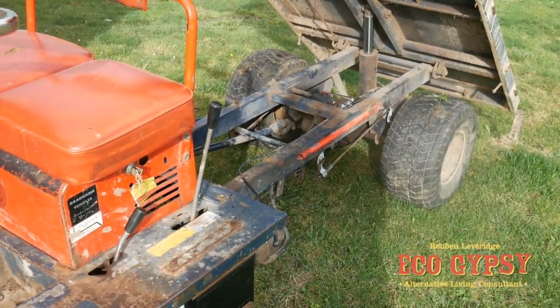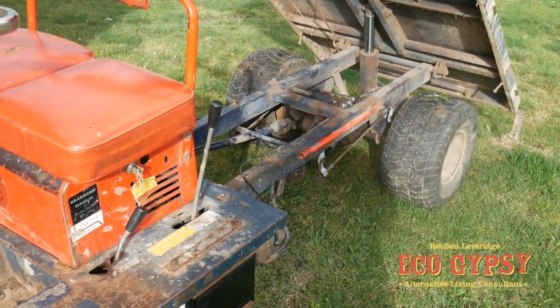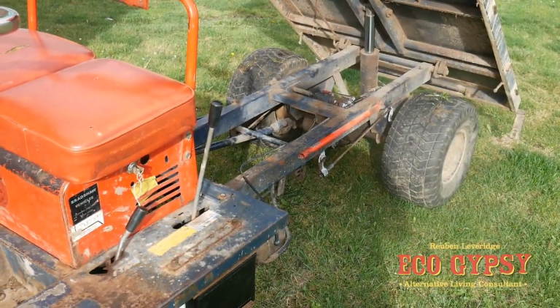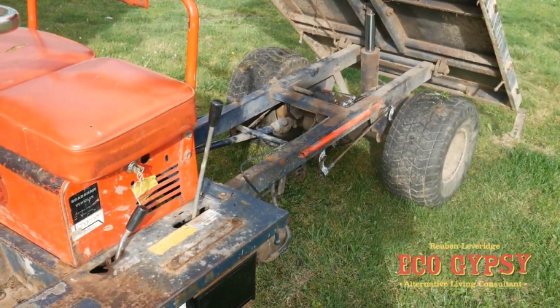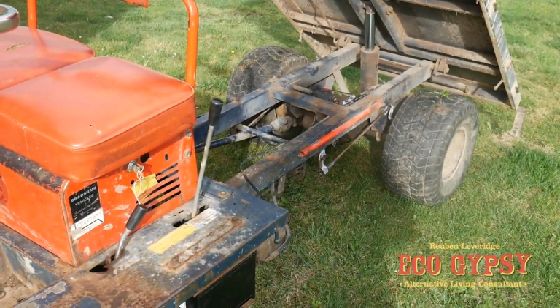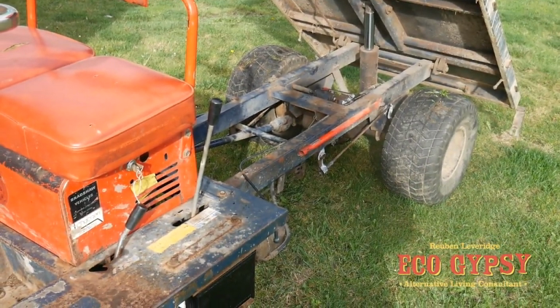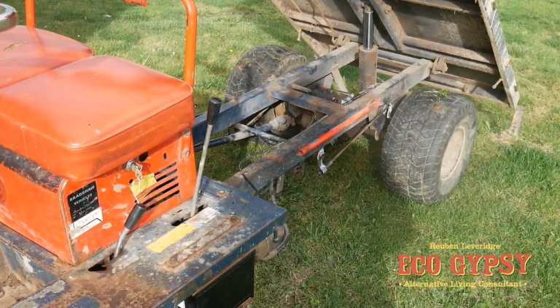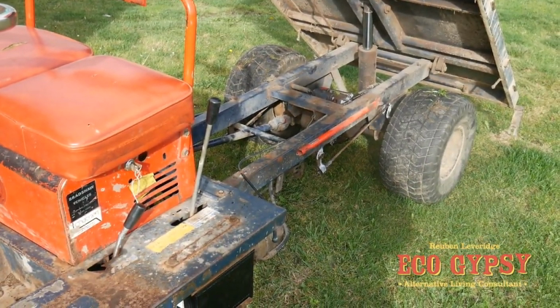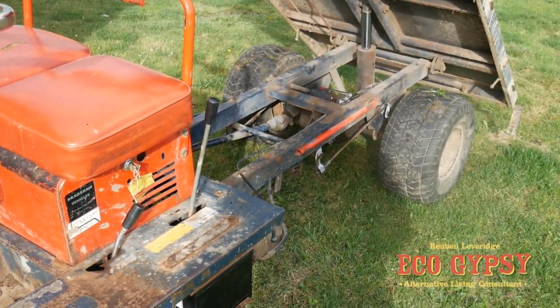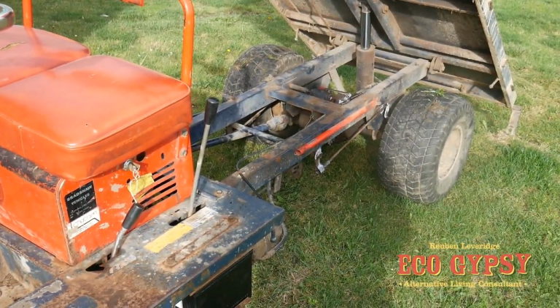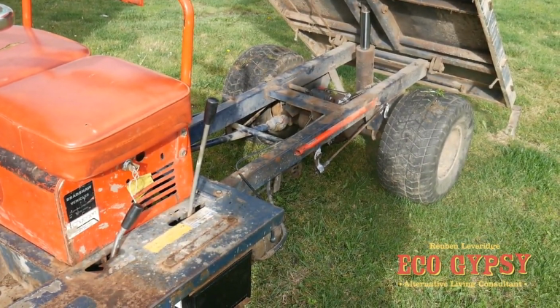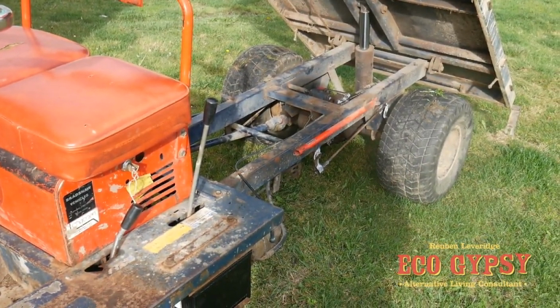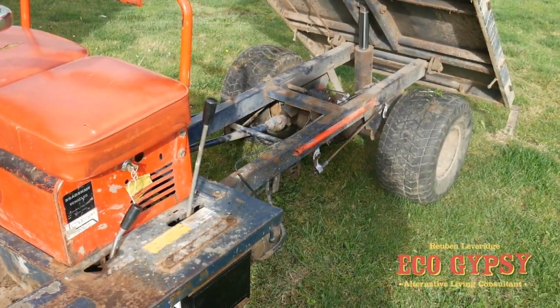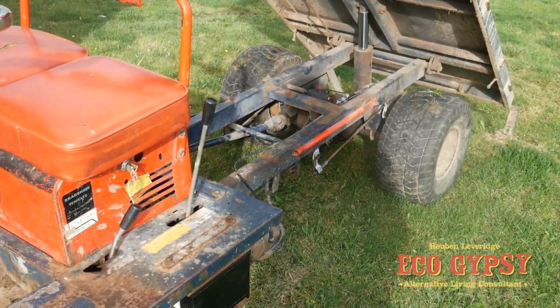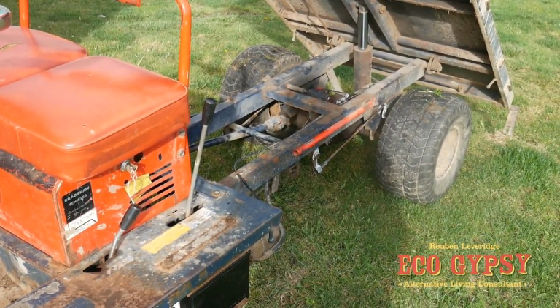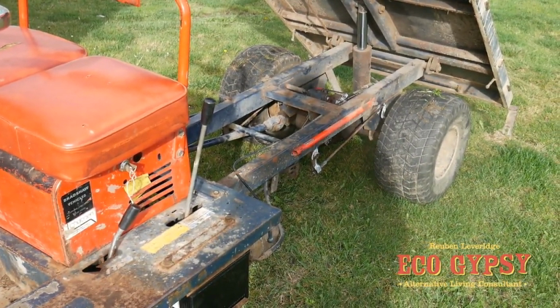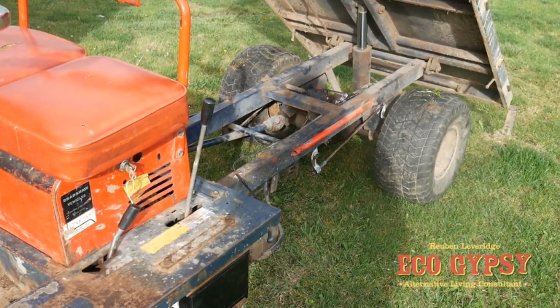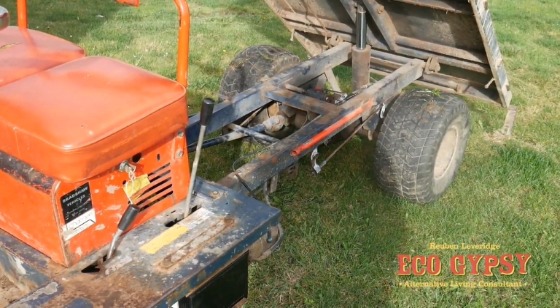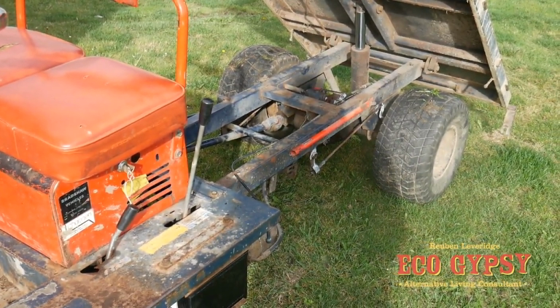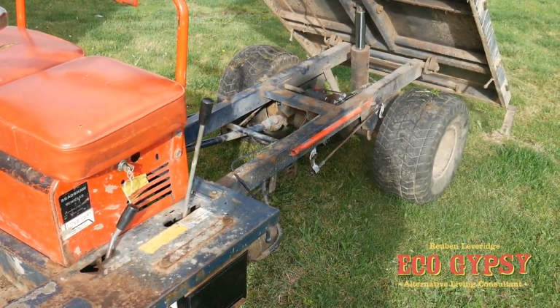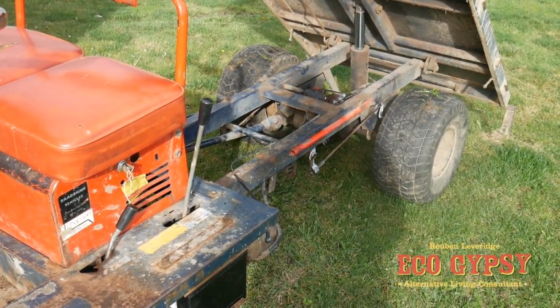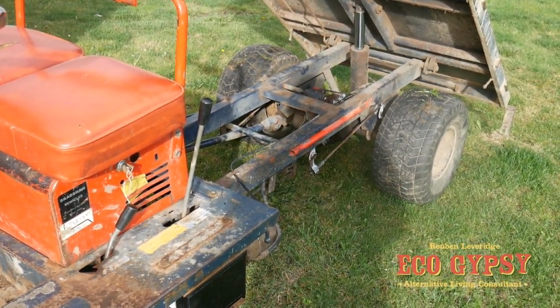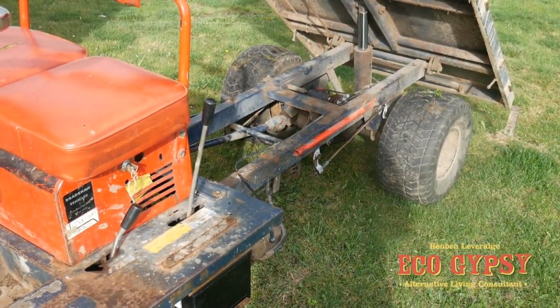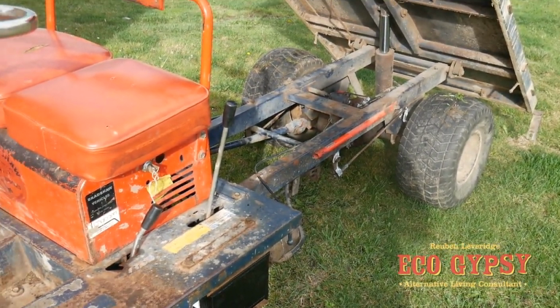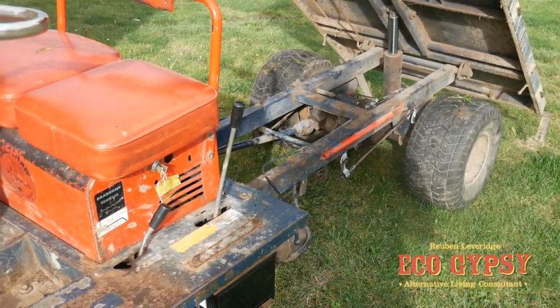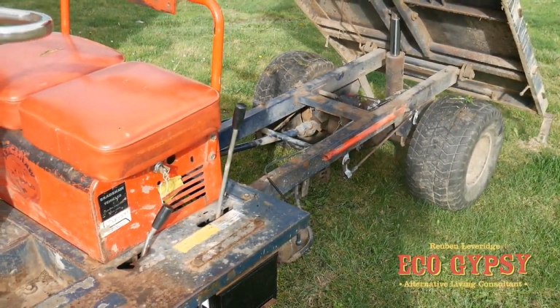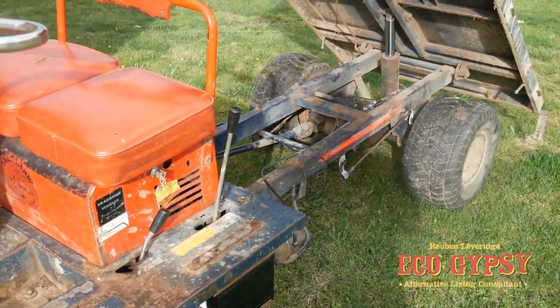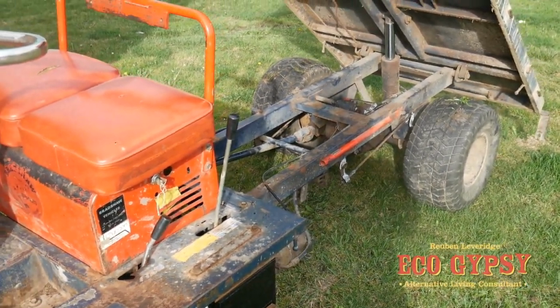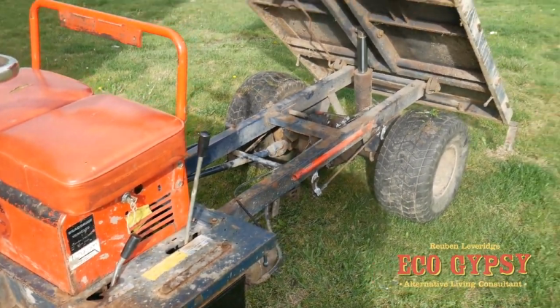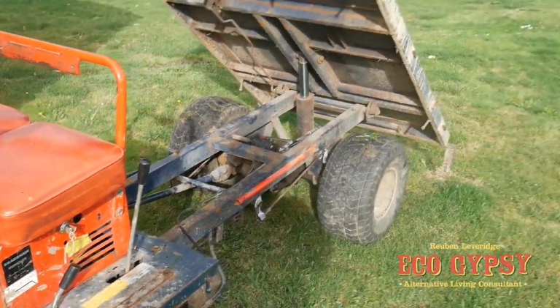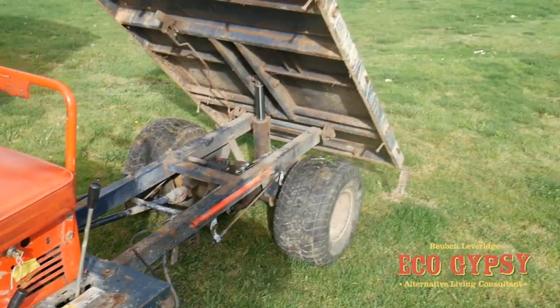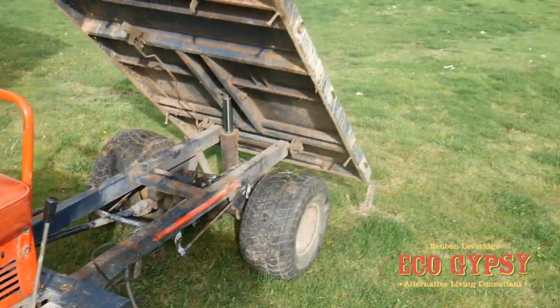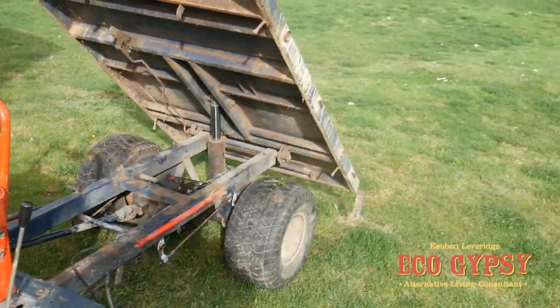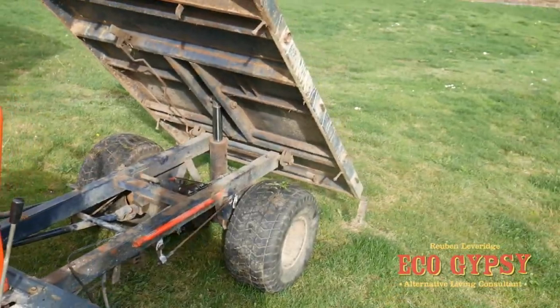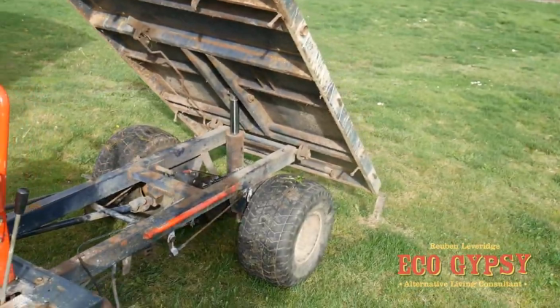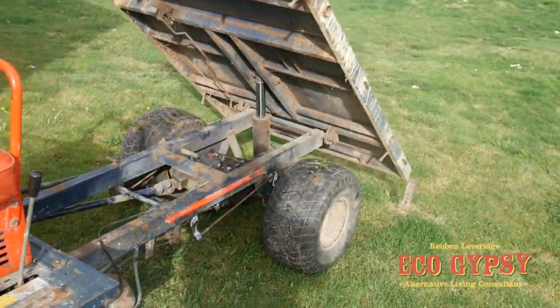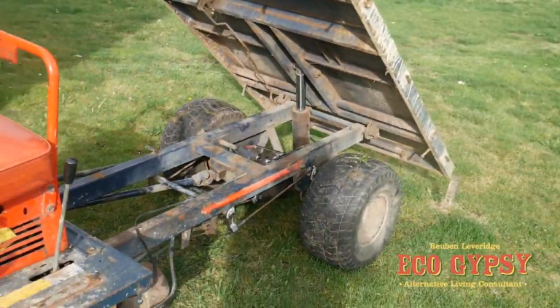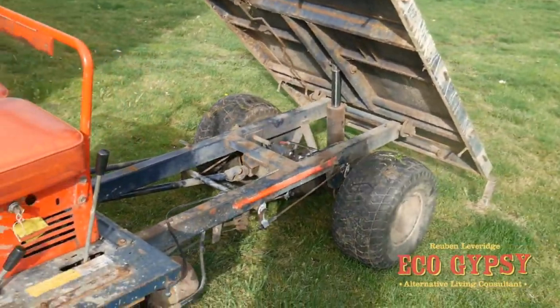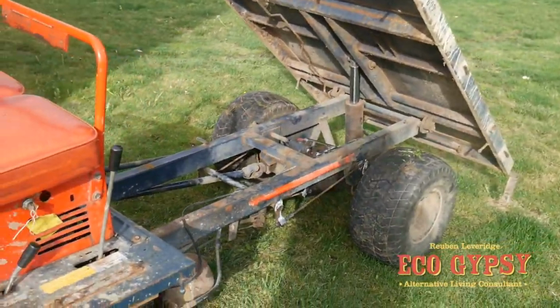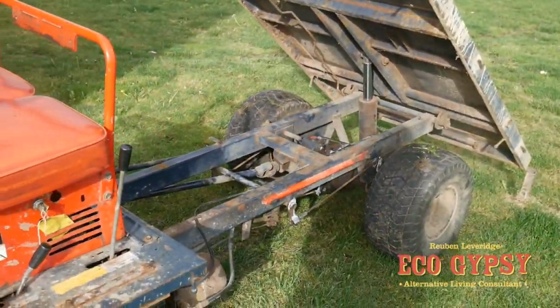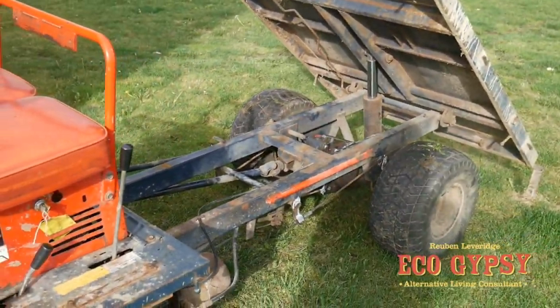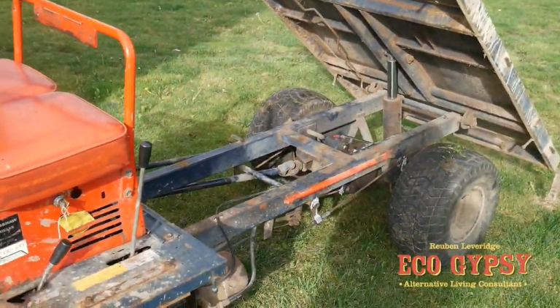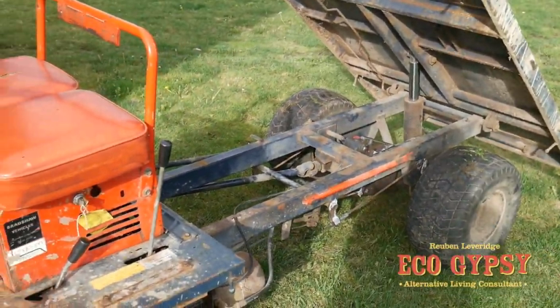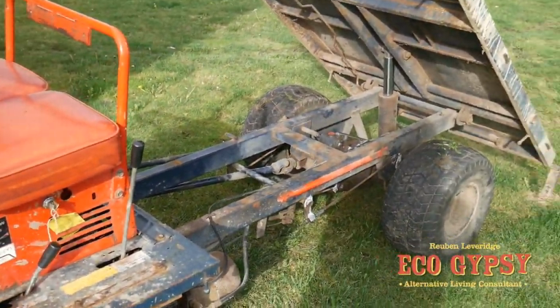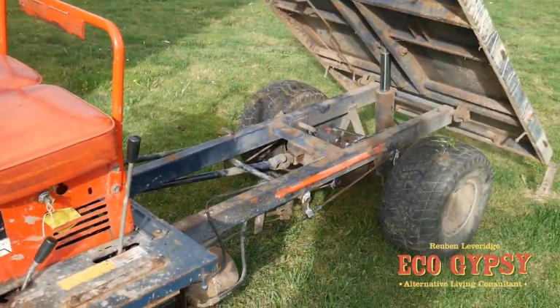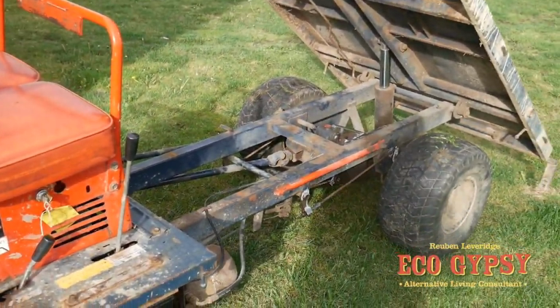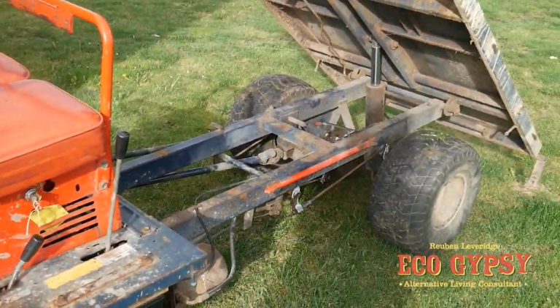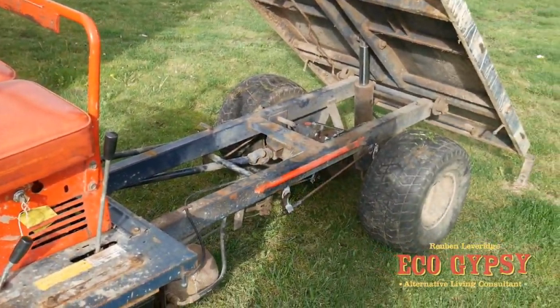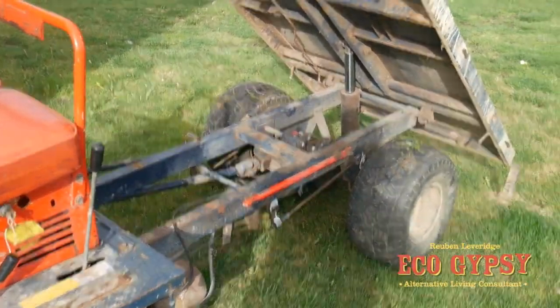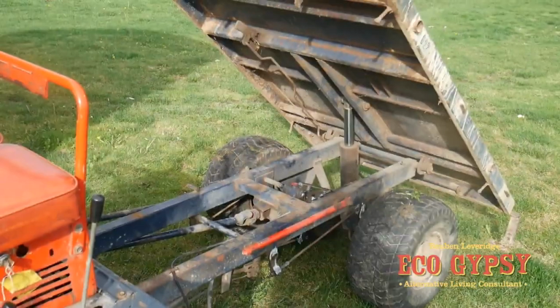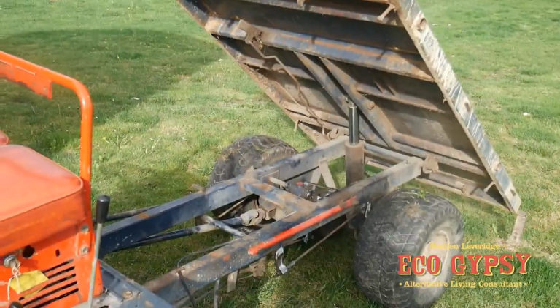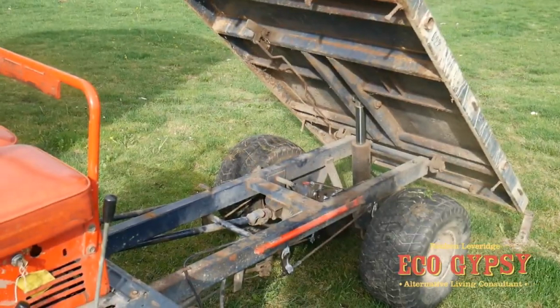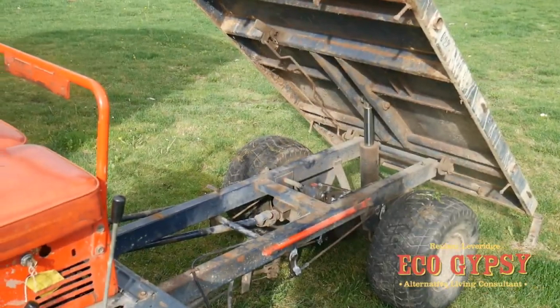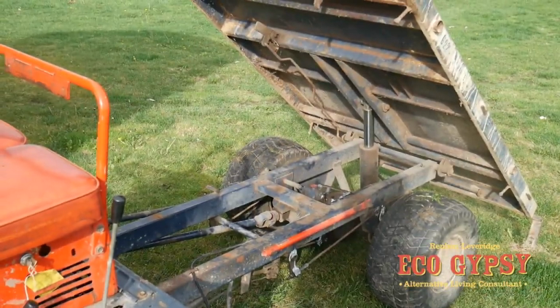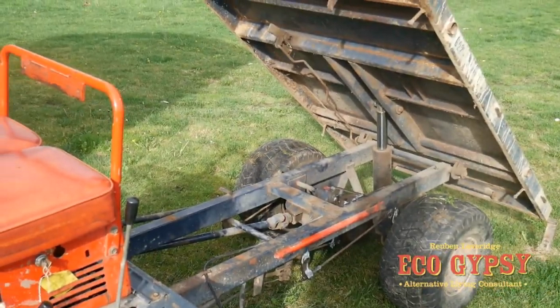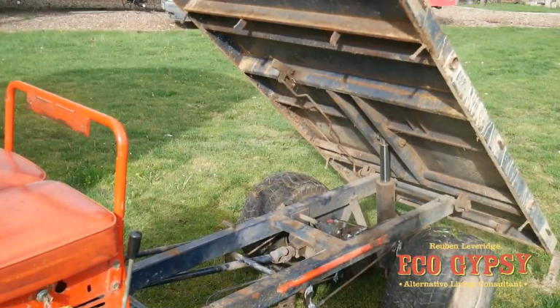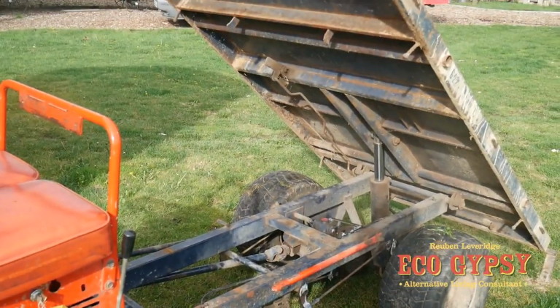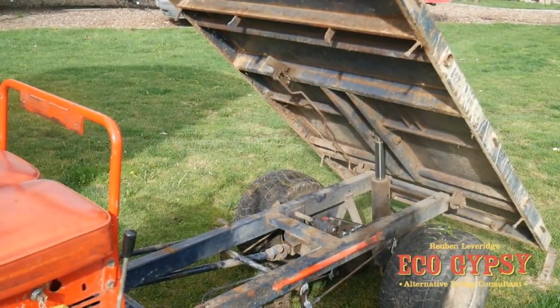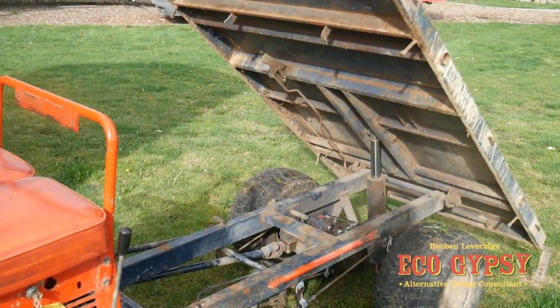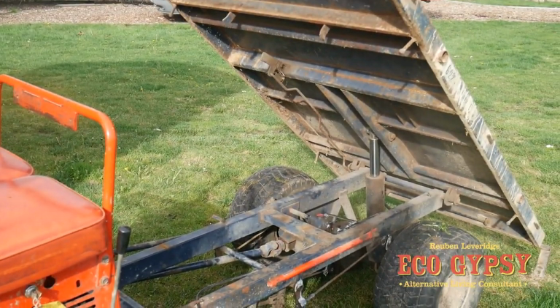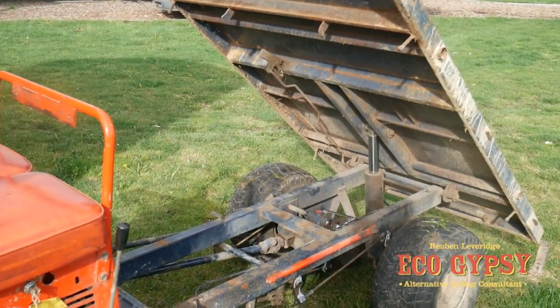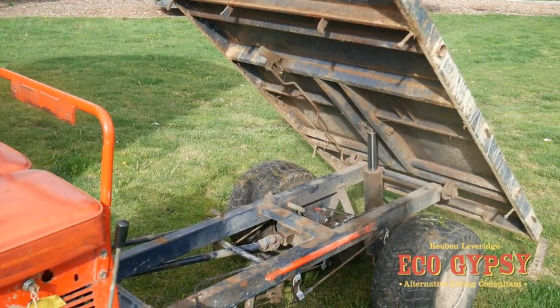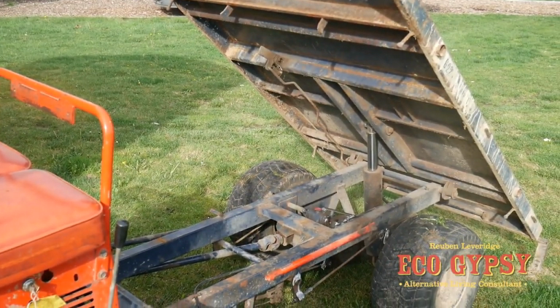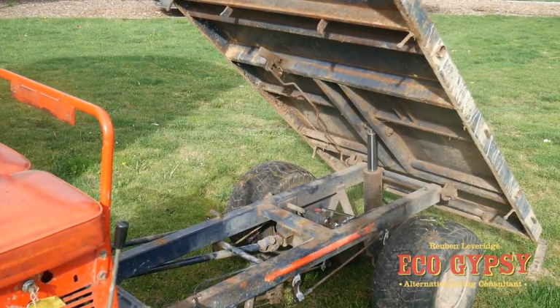We're going to have a little drive around on this today, get used to the controls, and then we'll get it to work.